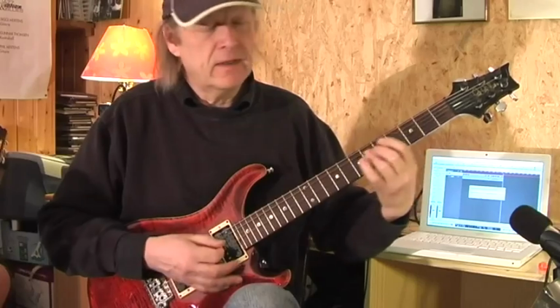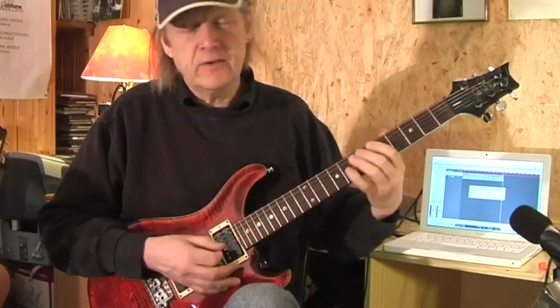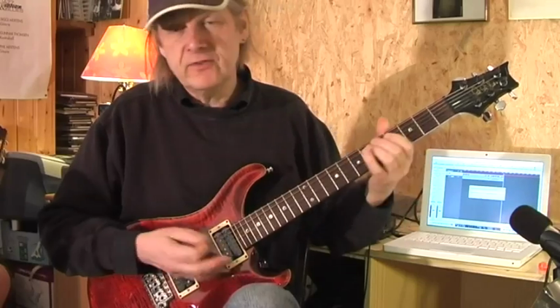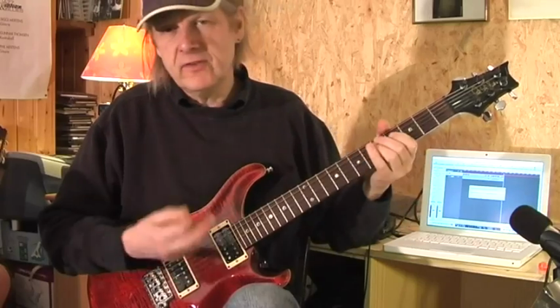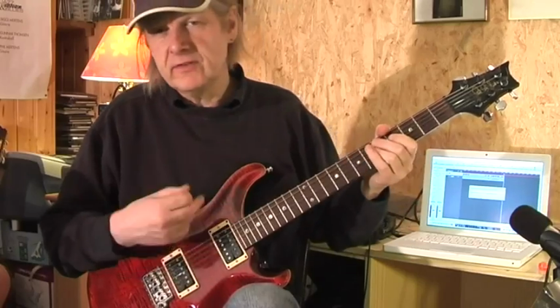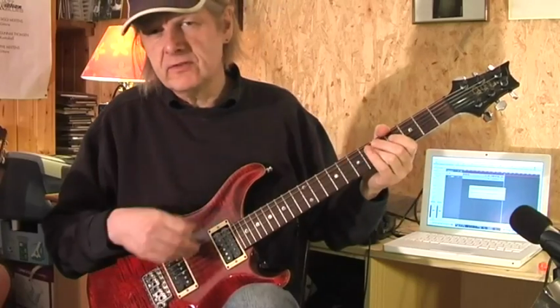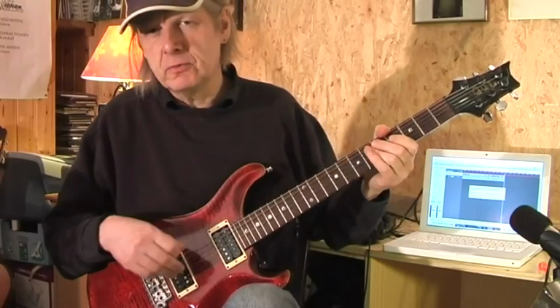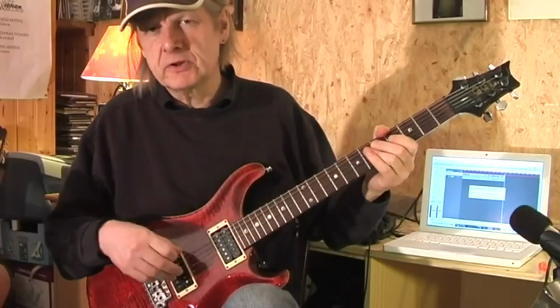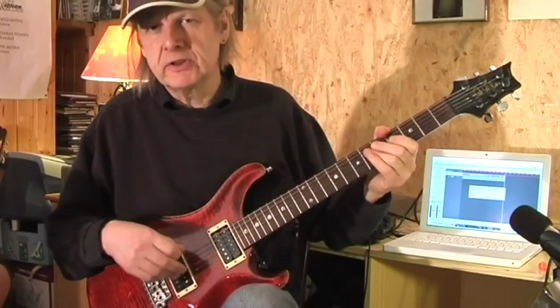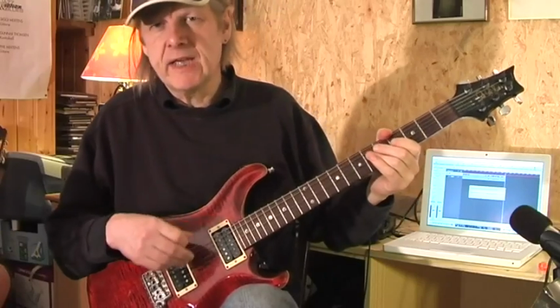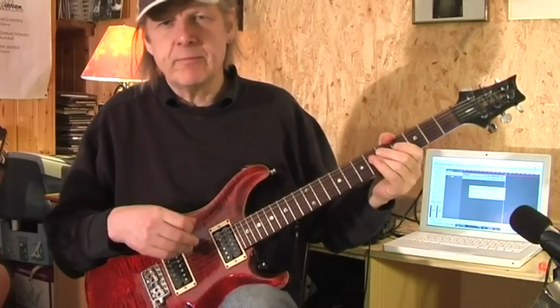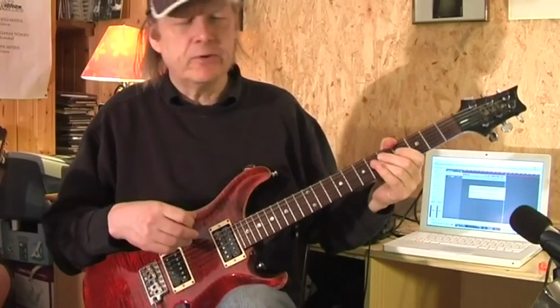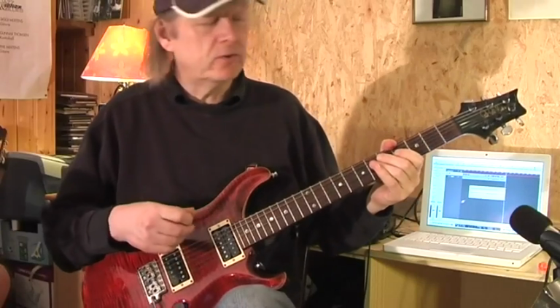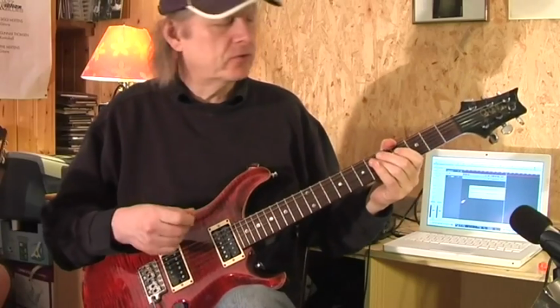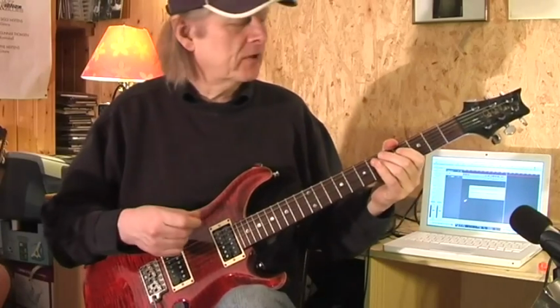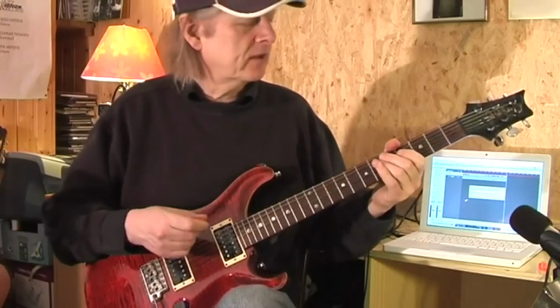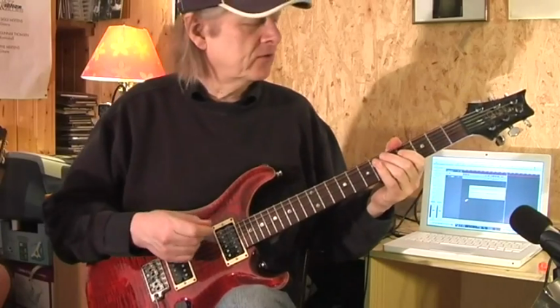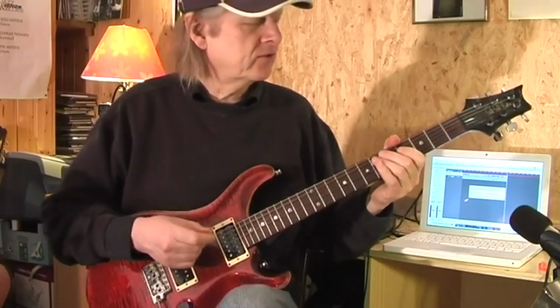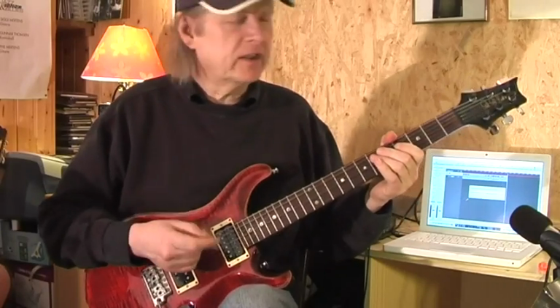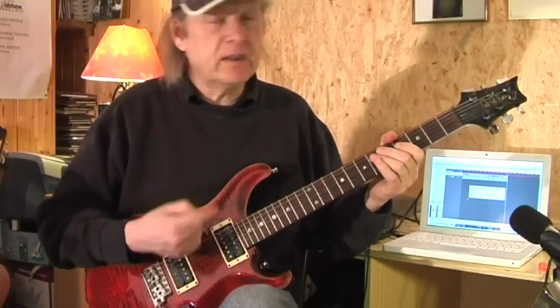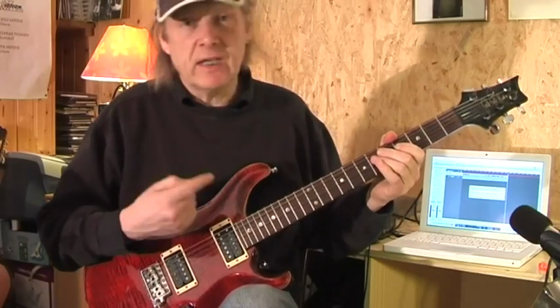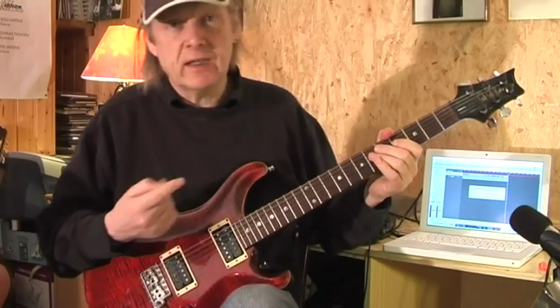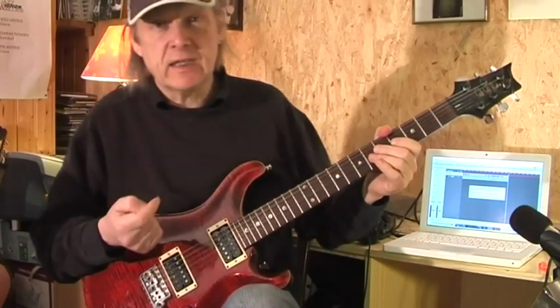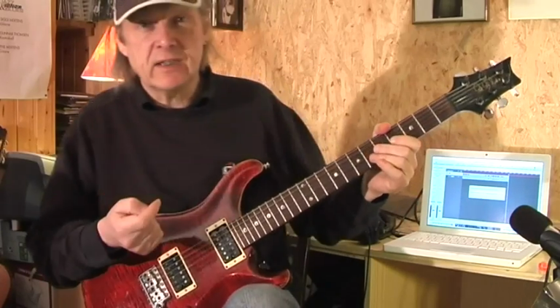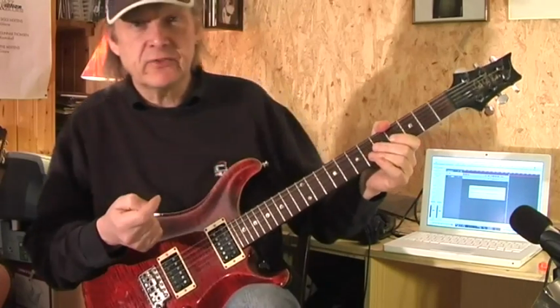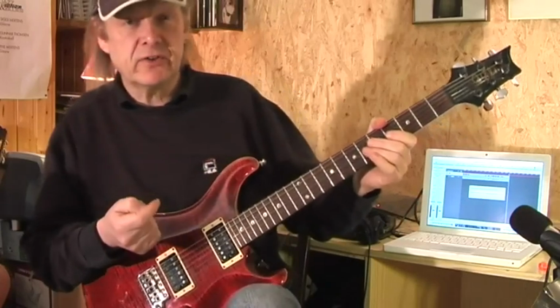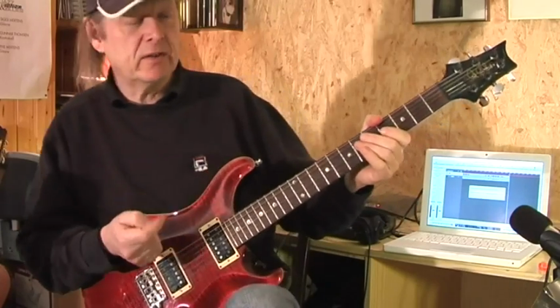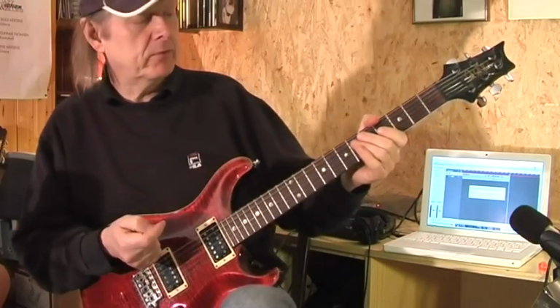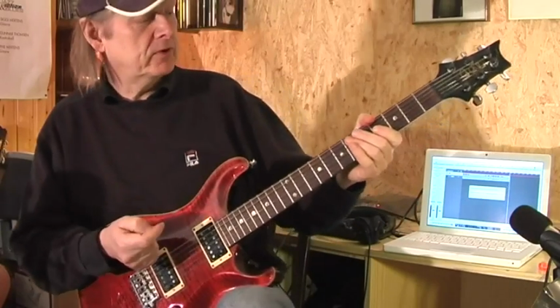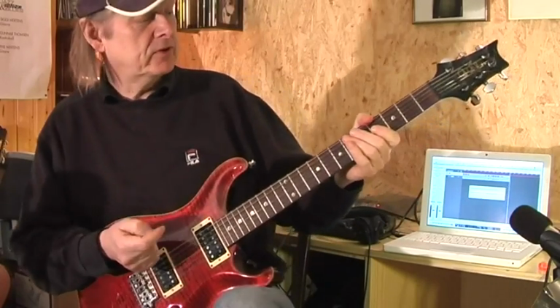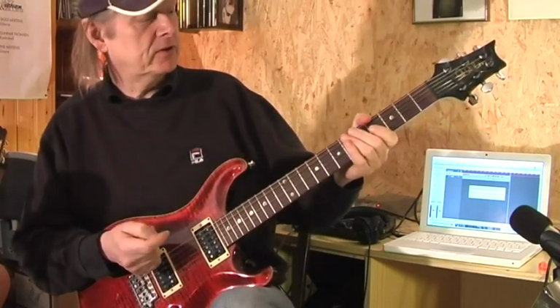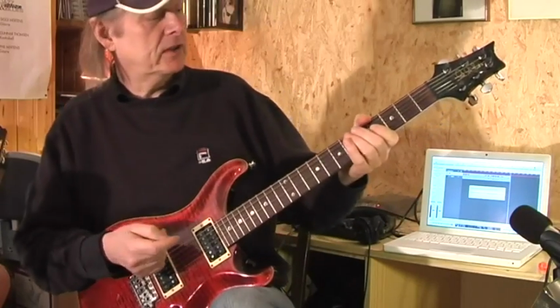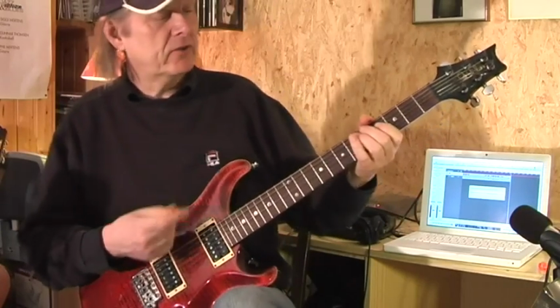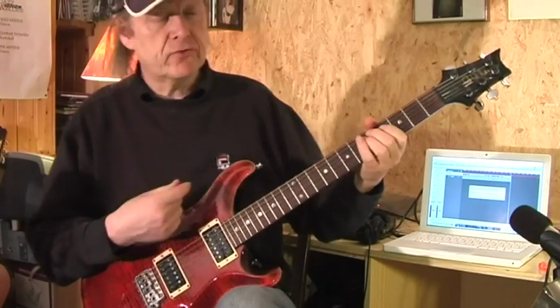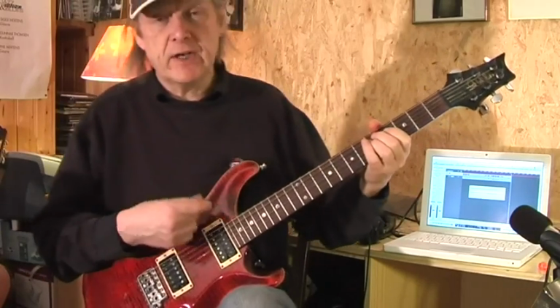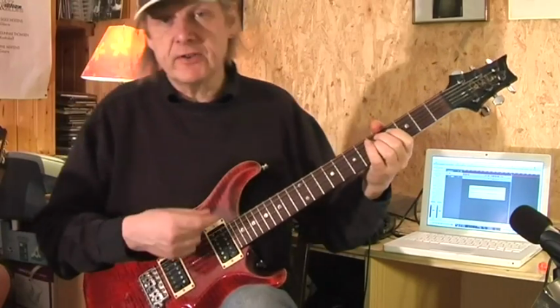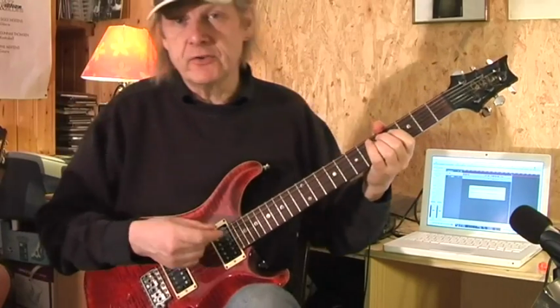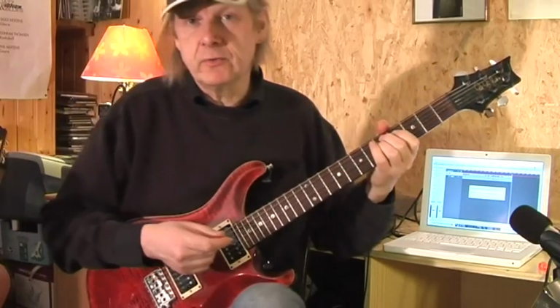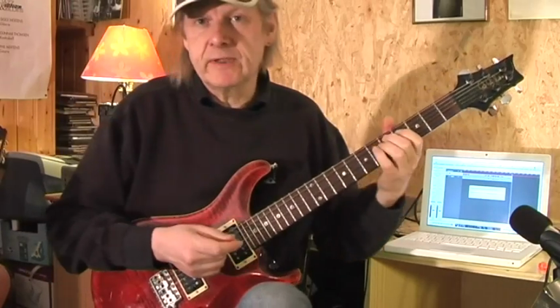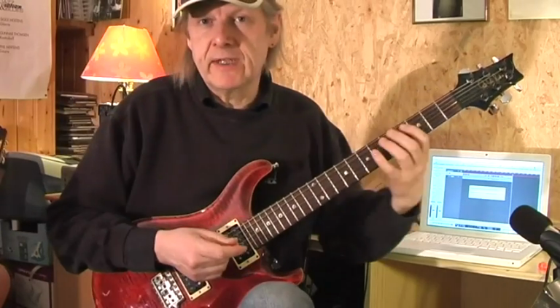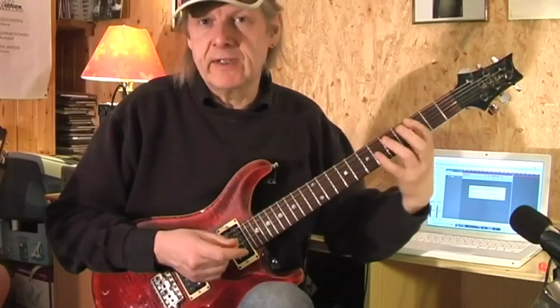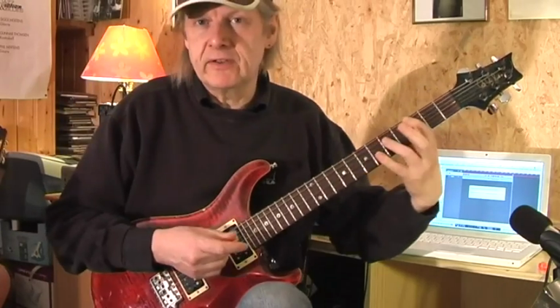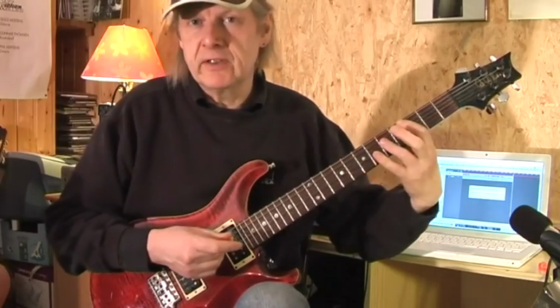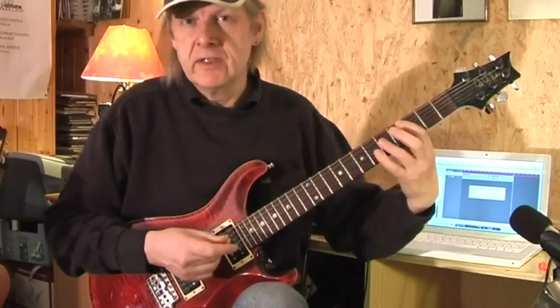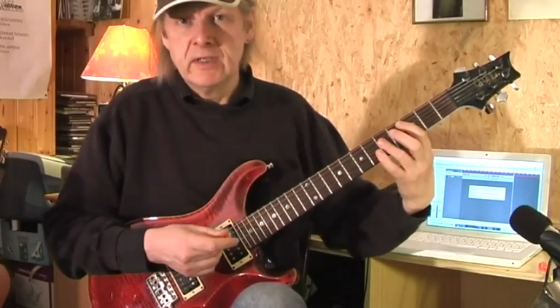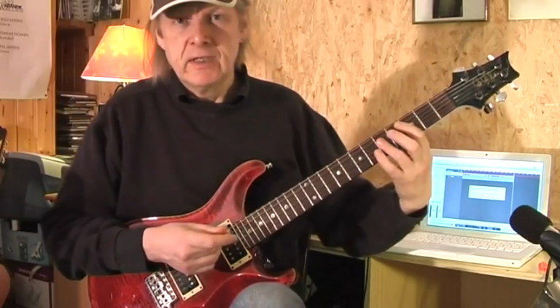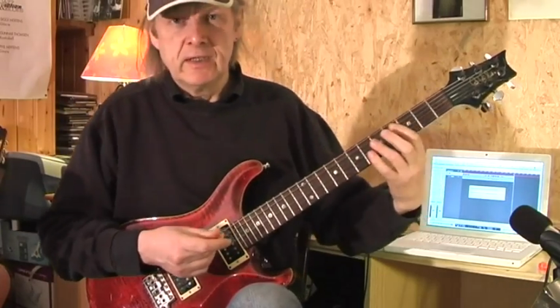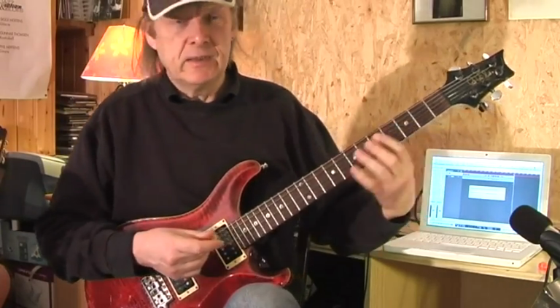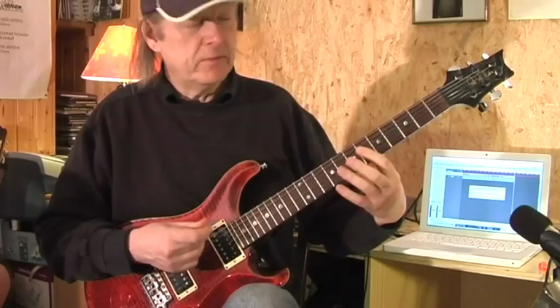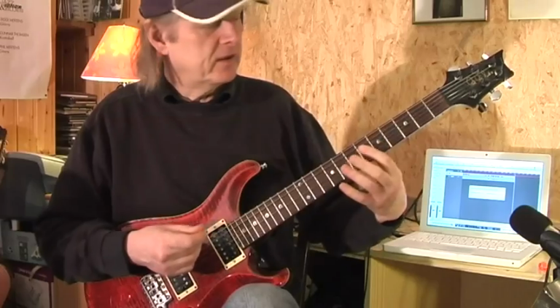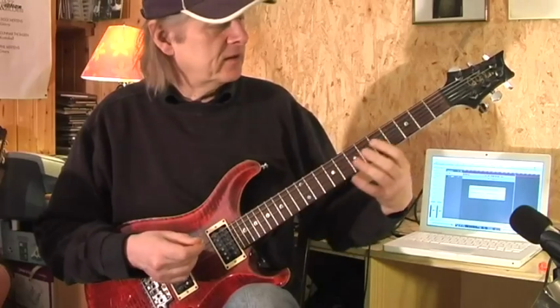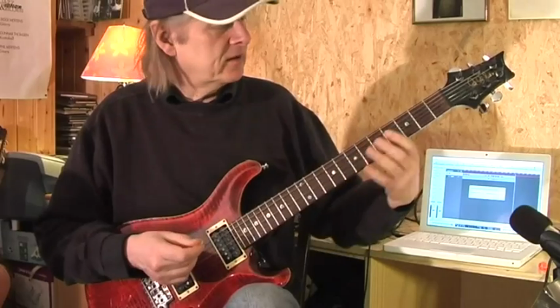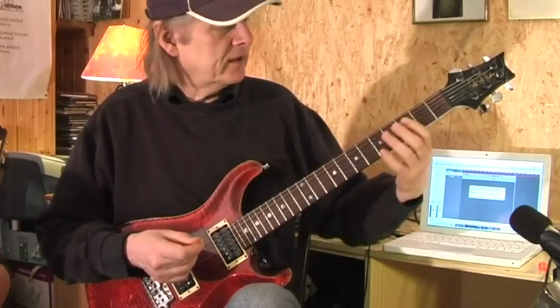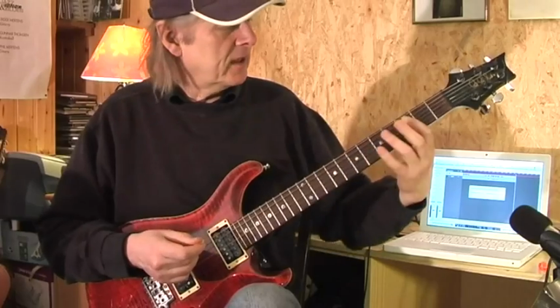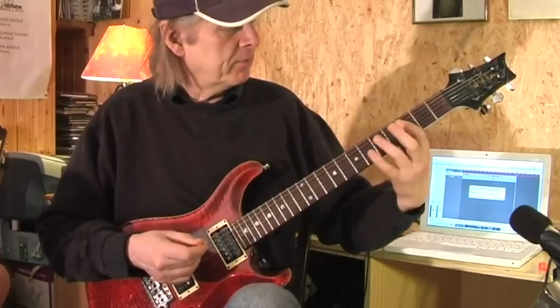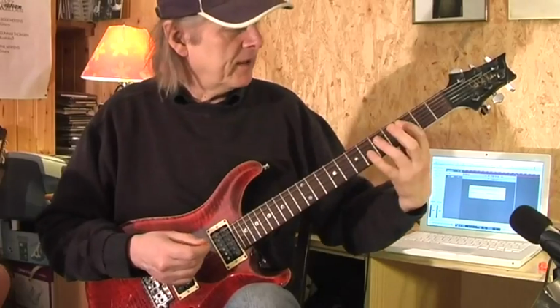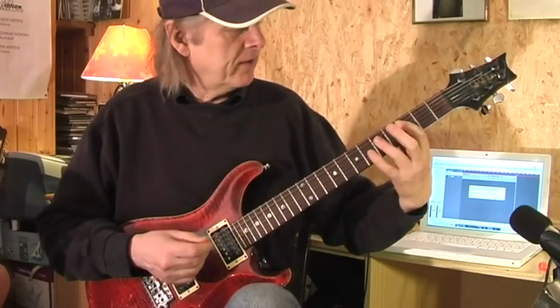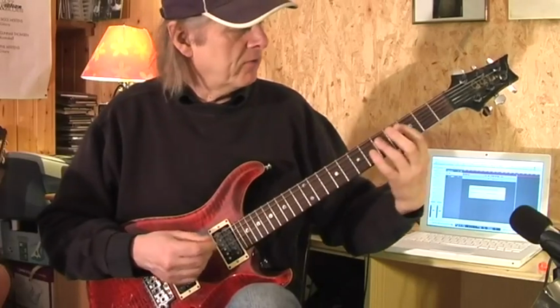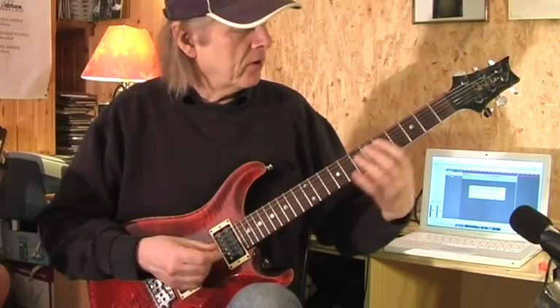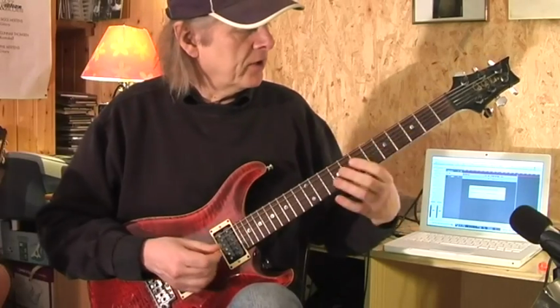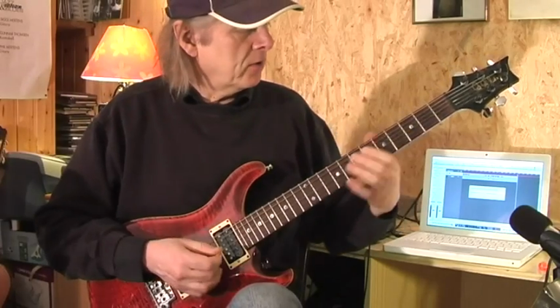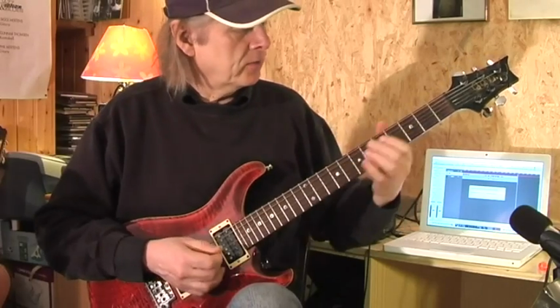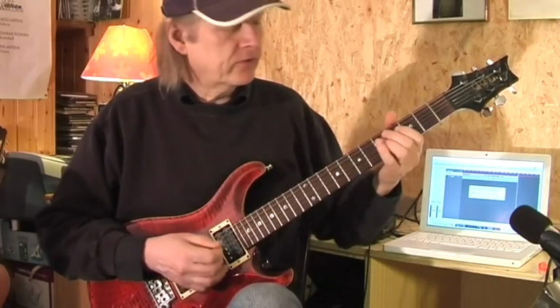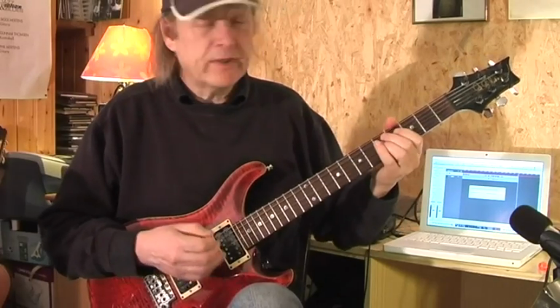You see, this is what can happen: you try to sing — I can't sing, but I try to do it — and immediately I play the wrong notes.